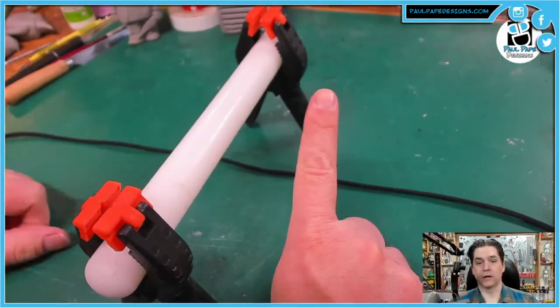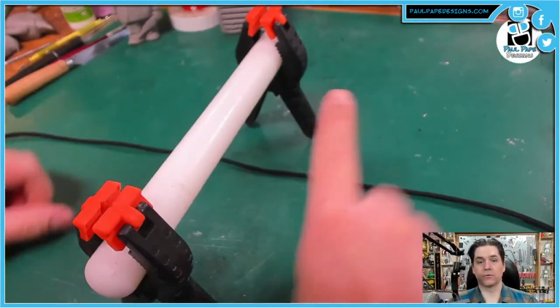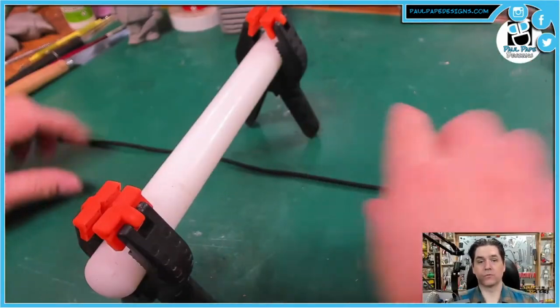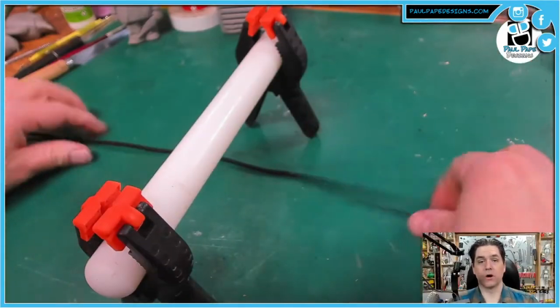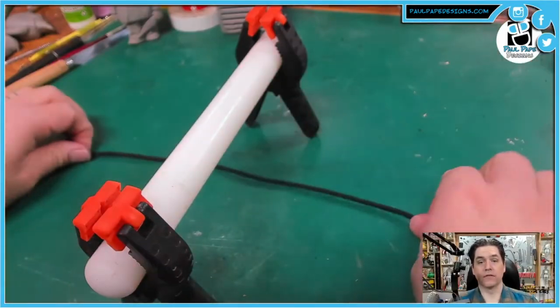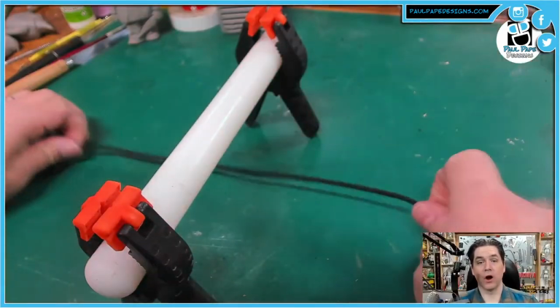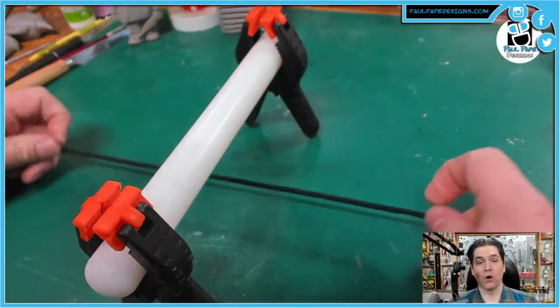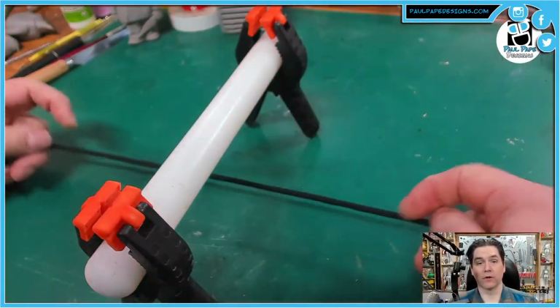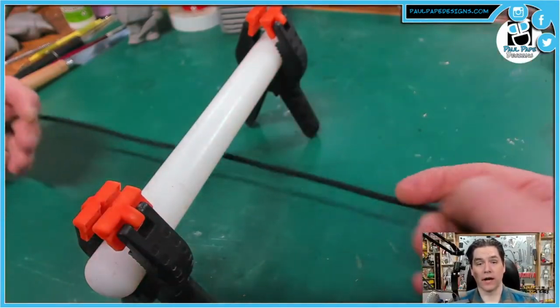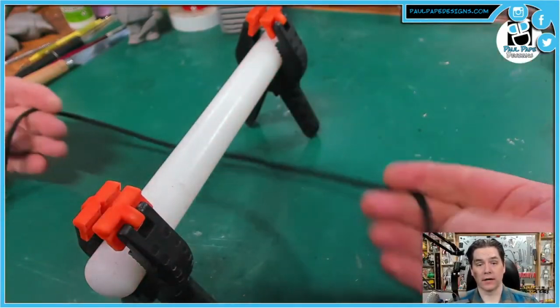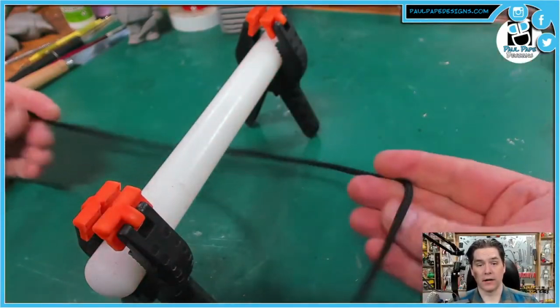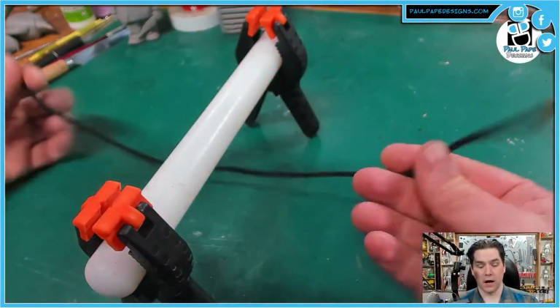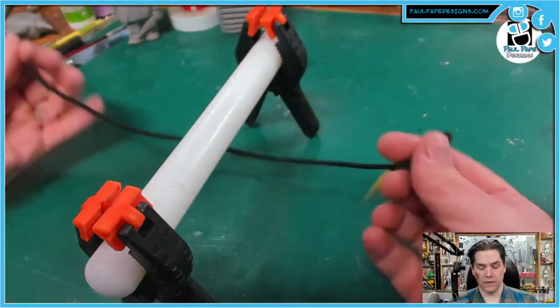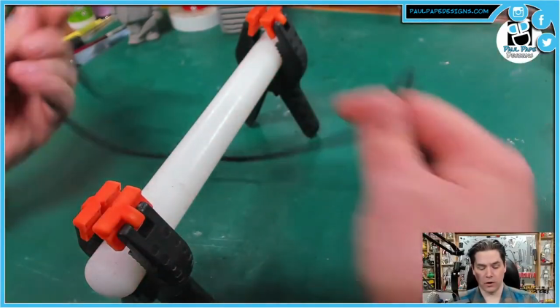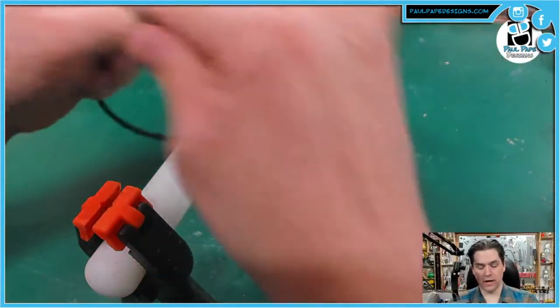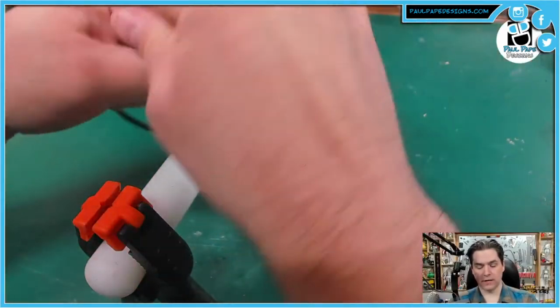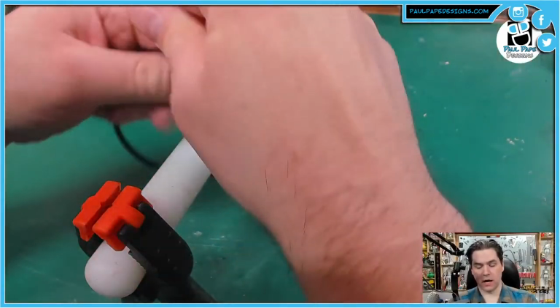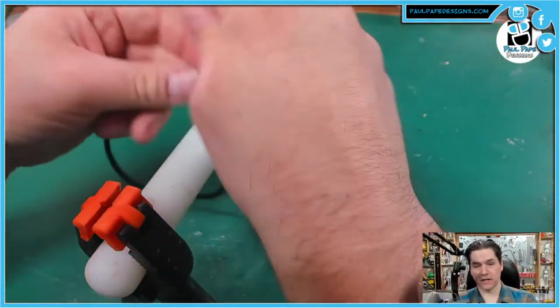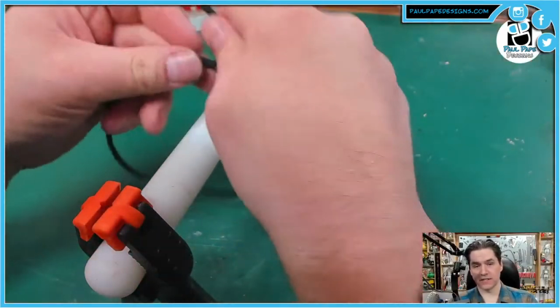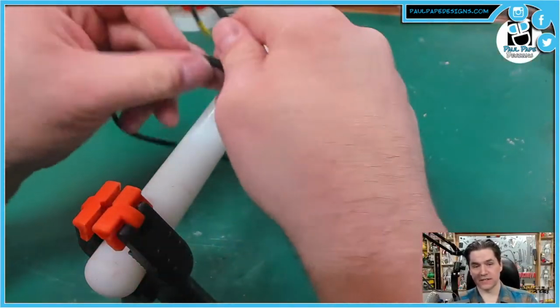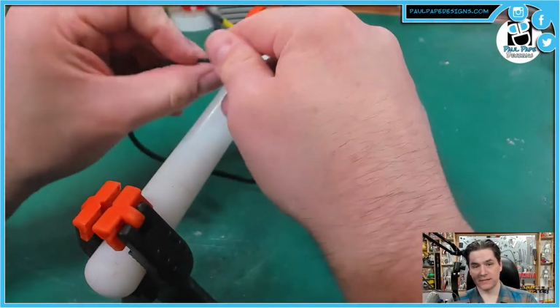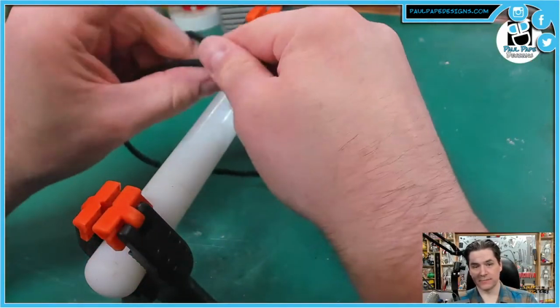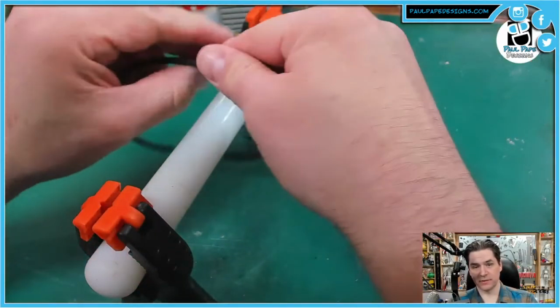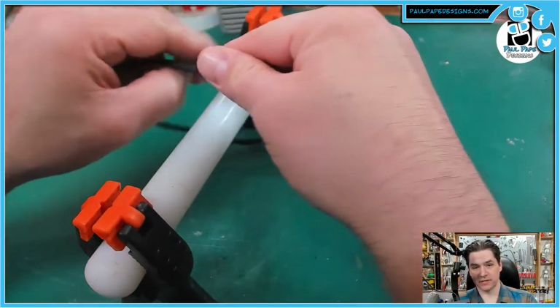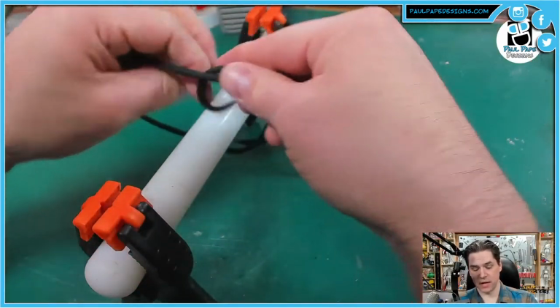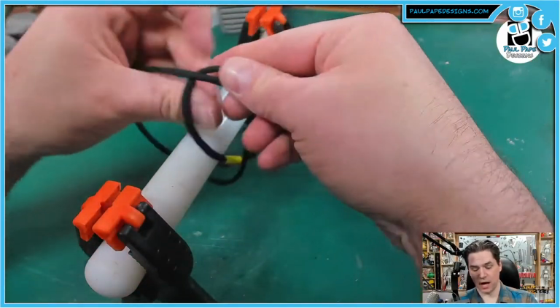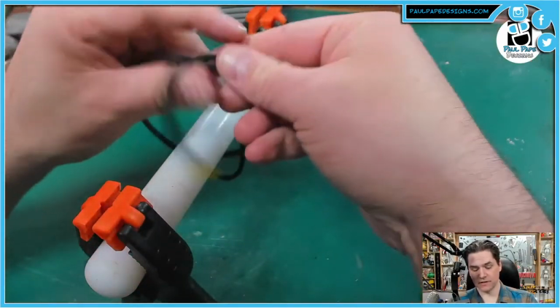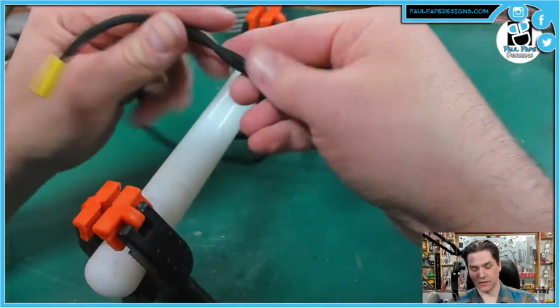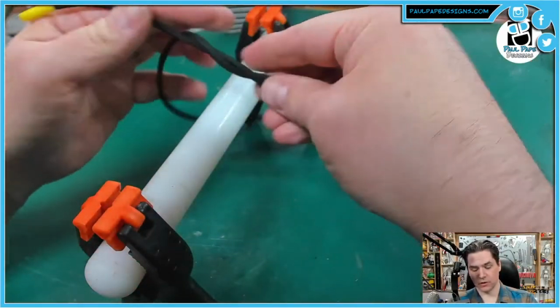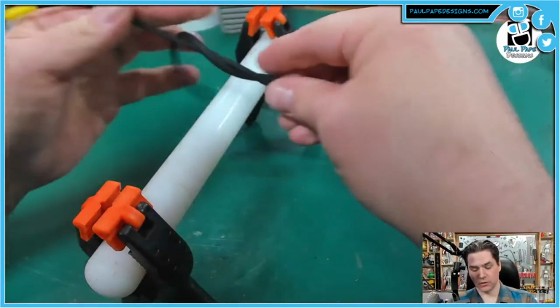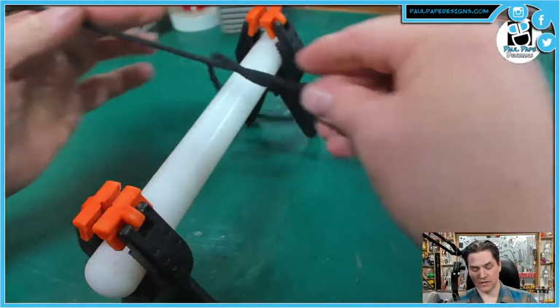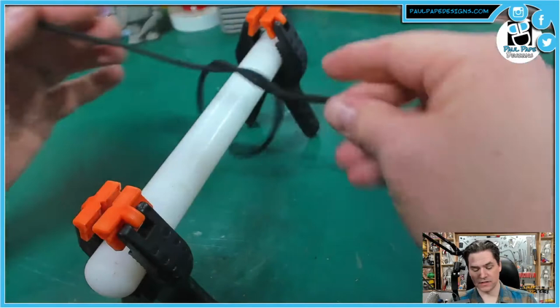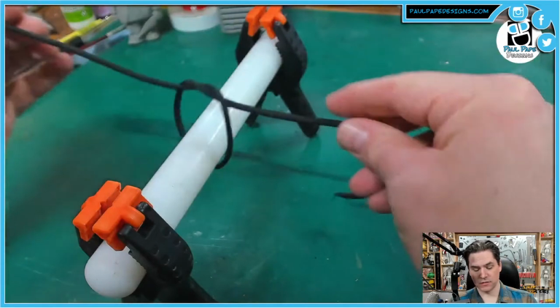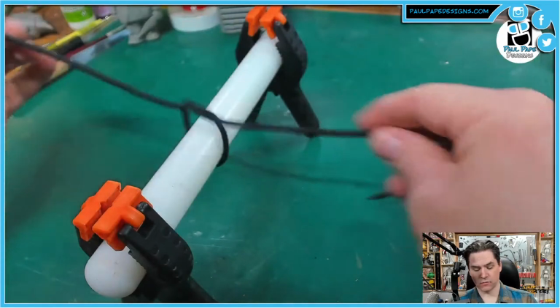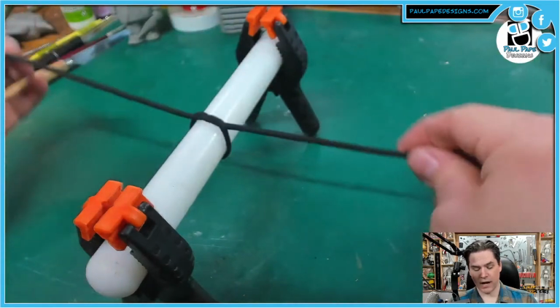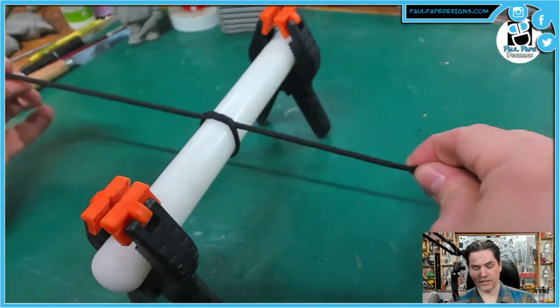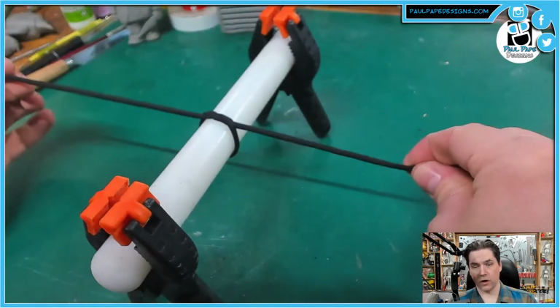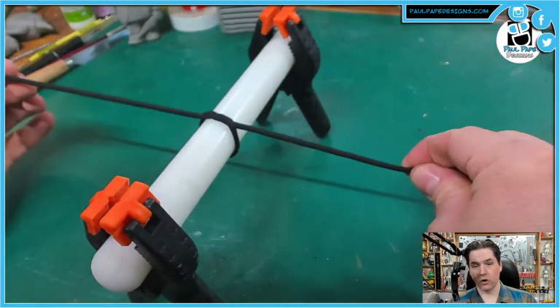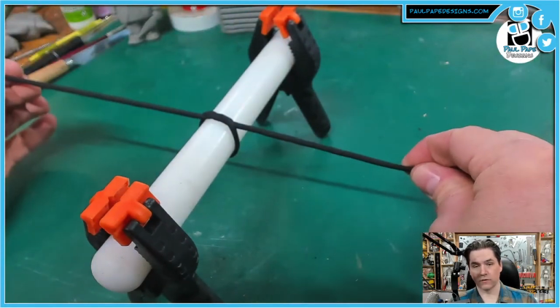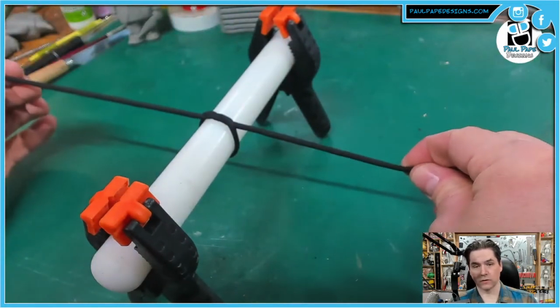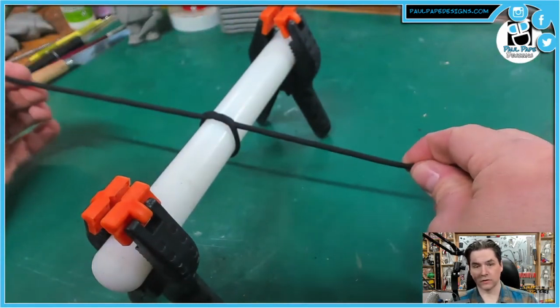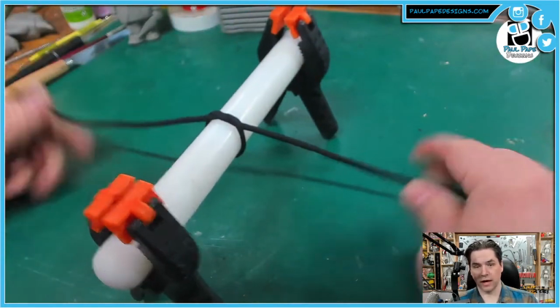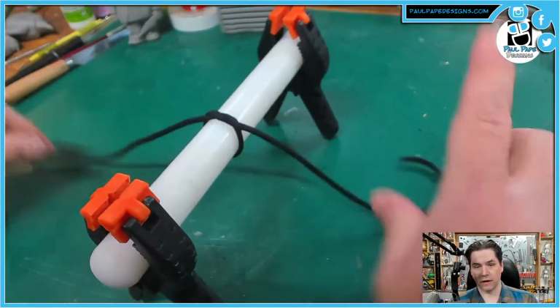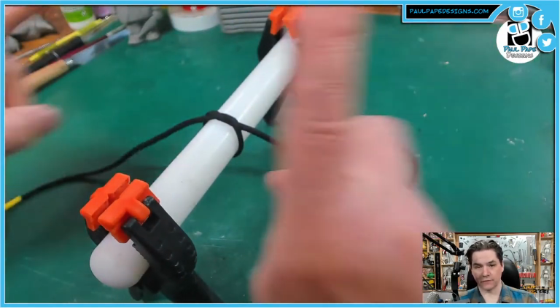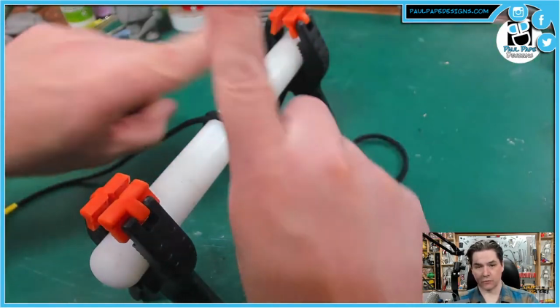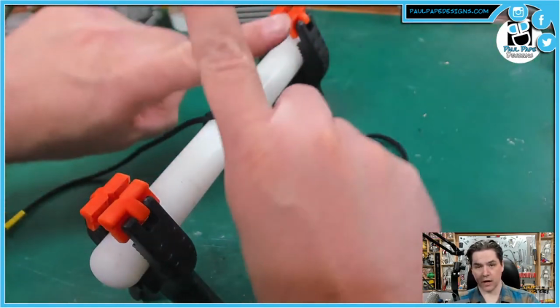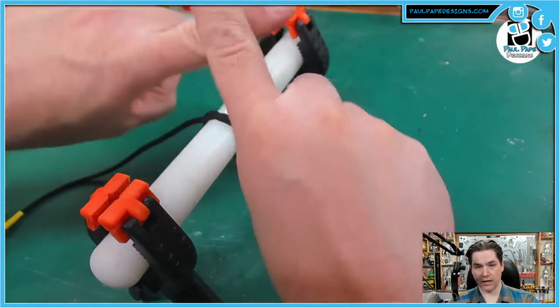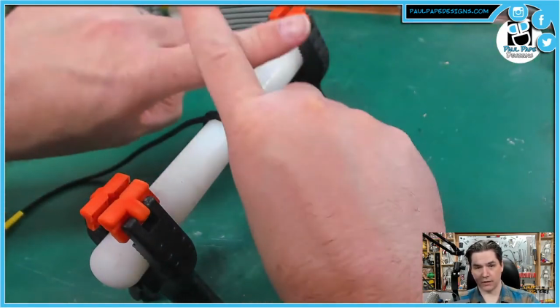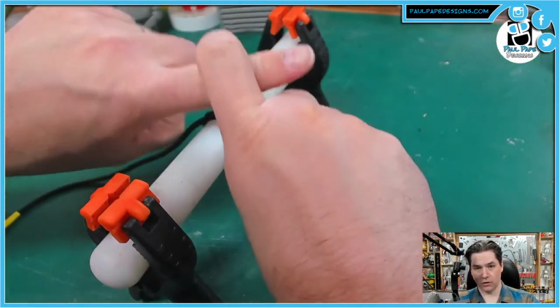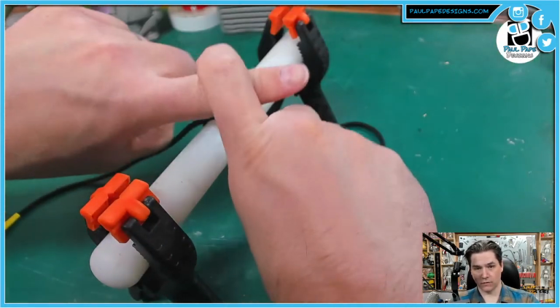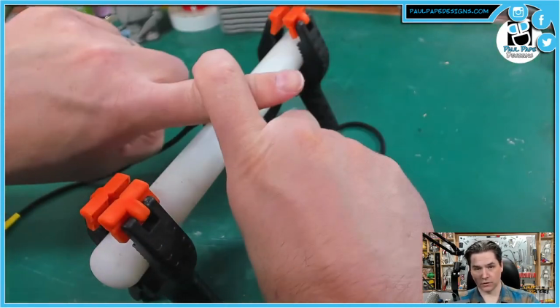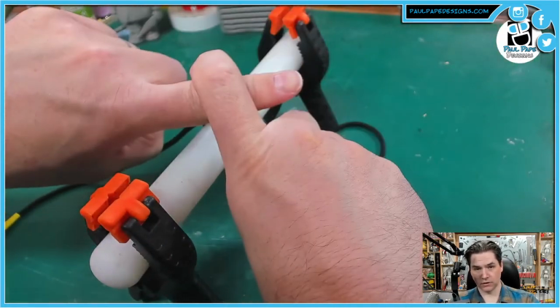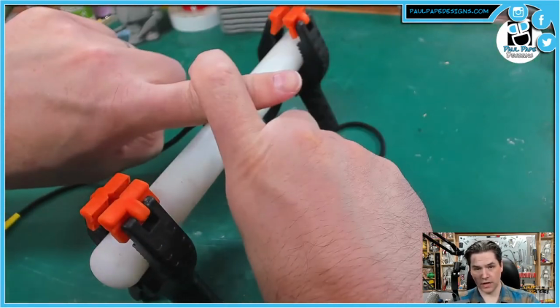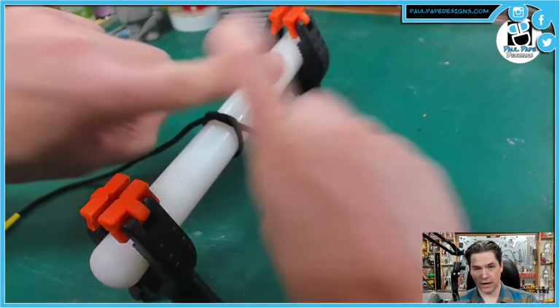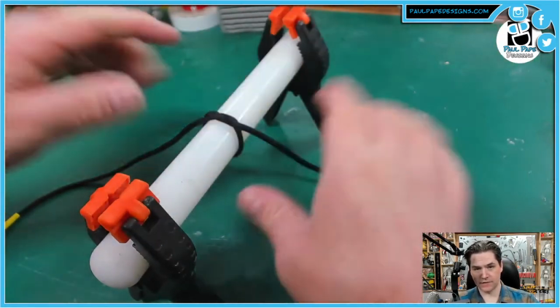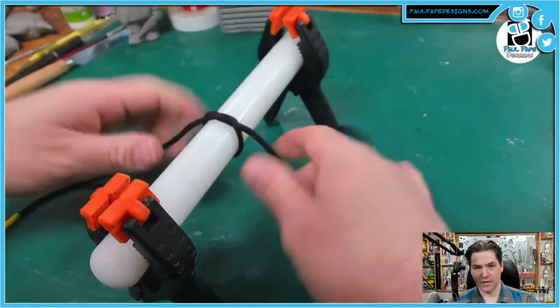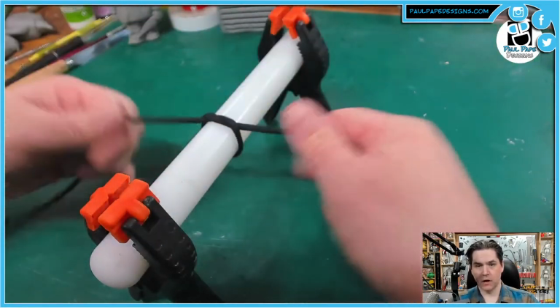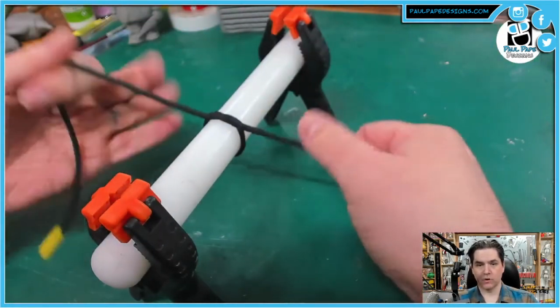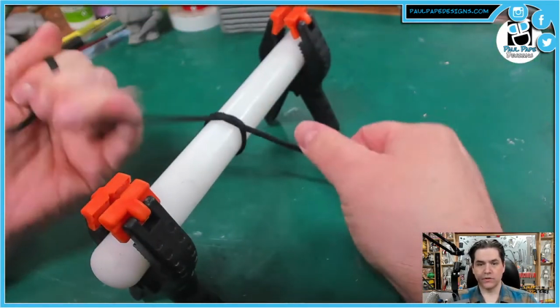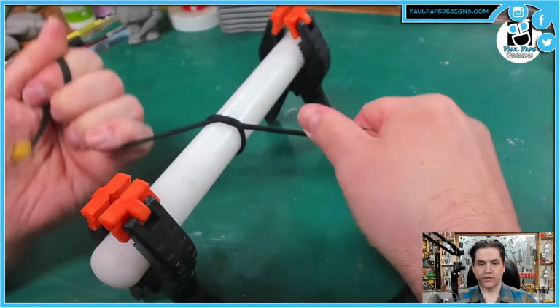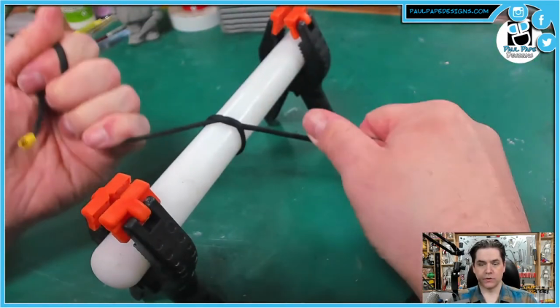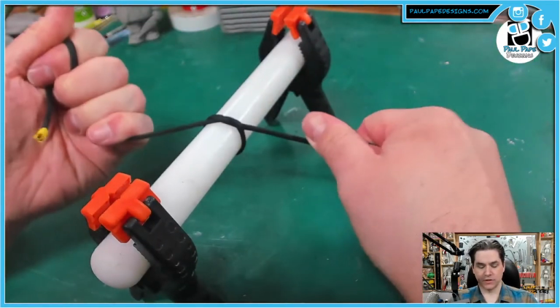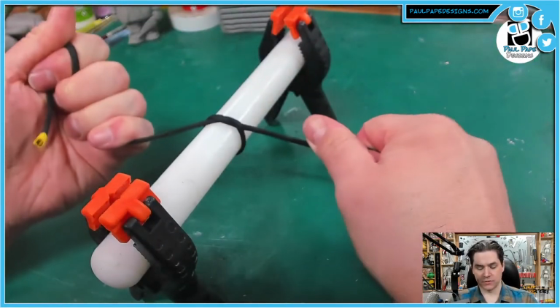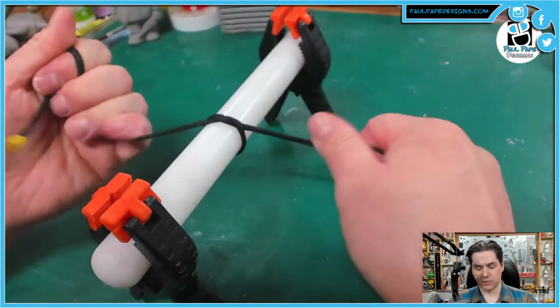Number one: the overhand knot. The overhand knot is the simplest knot to do. It is the right over left — right over left. We're used to doing this one. This is the knot that we use to start tying our shoes.